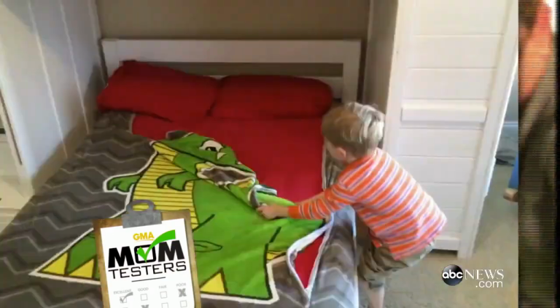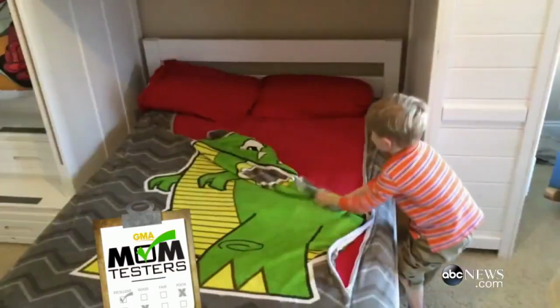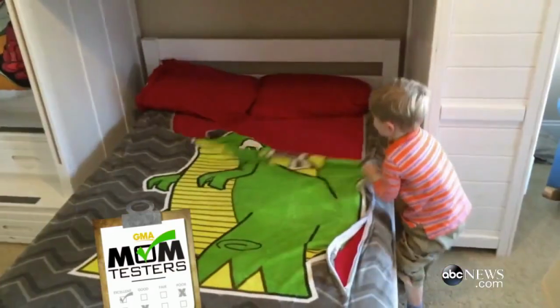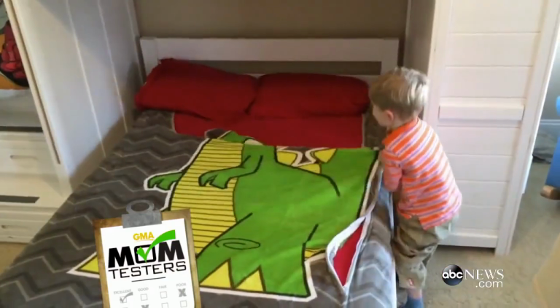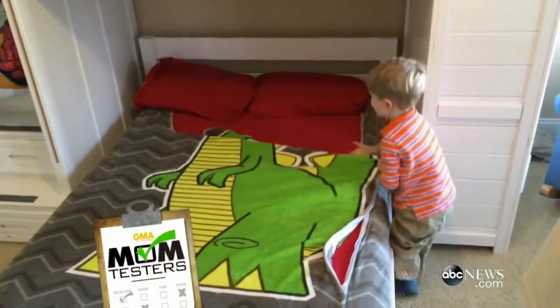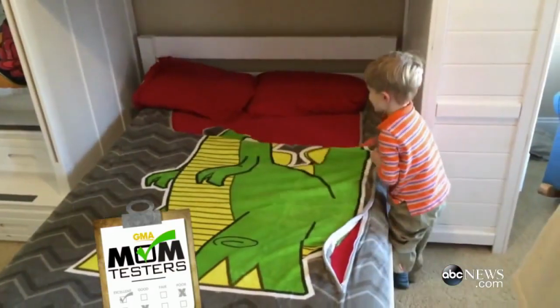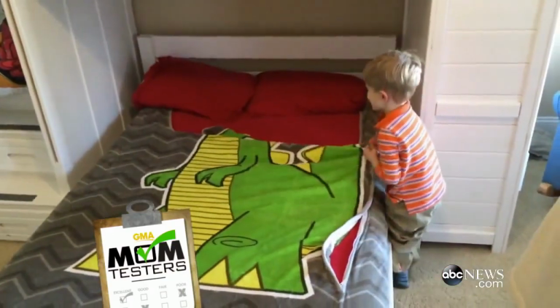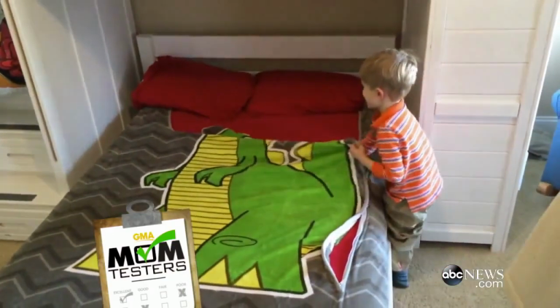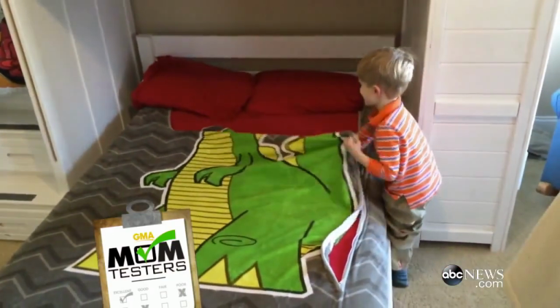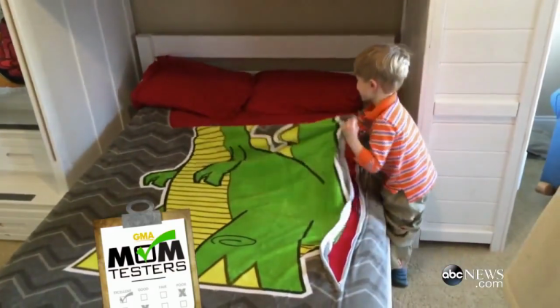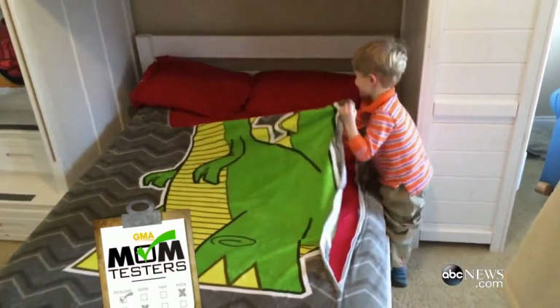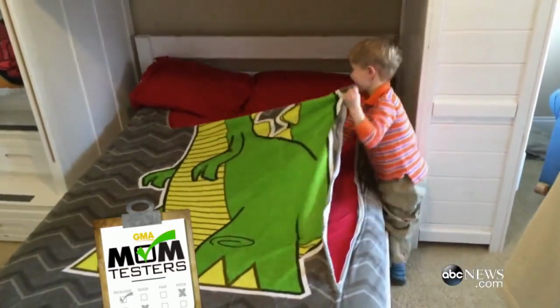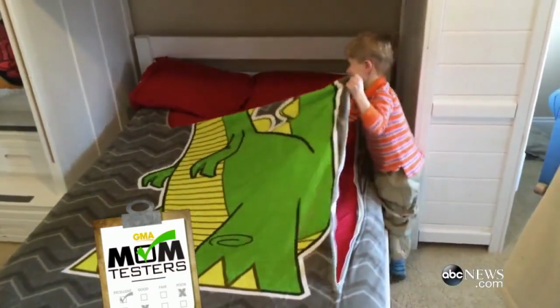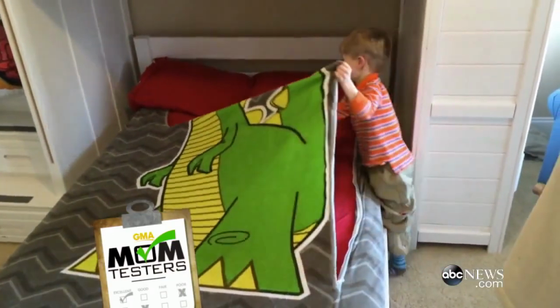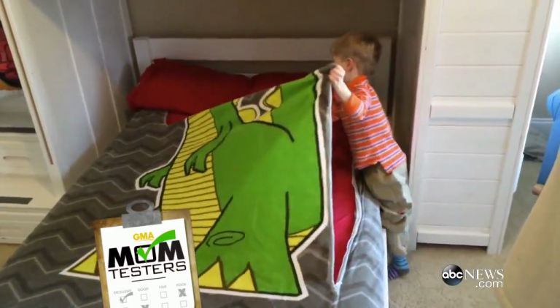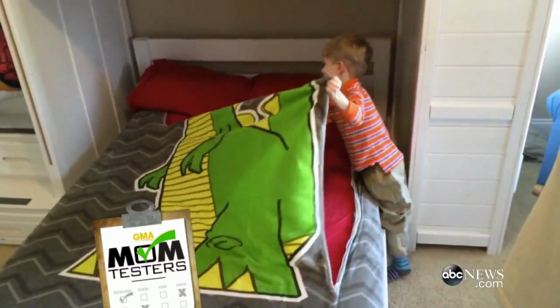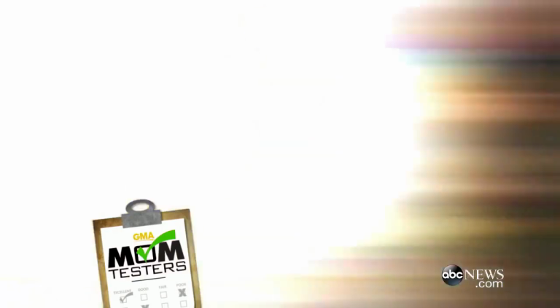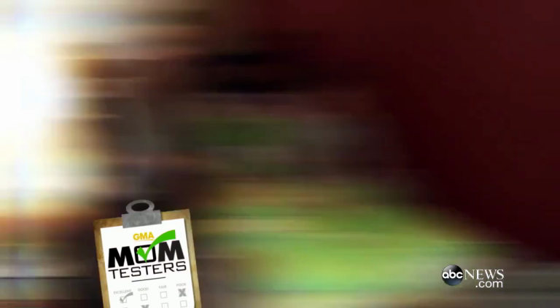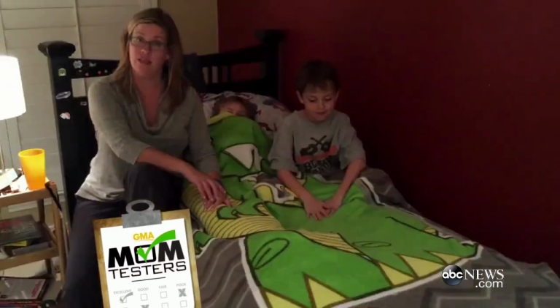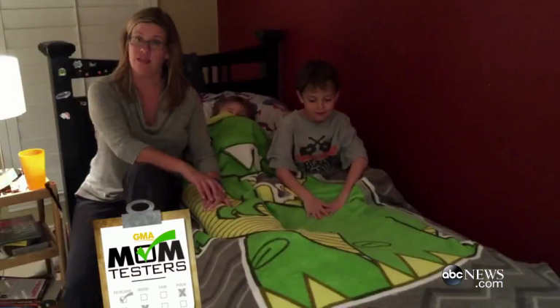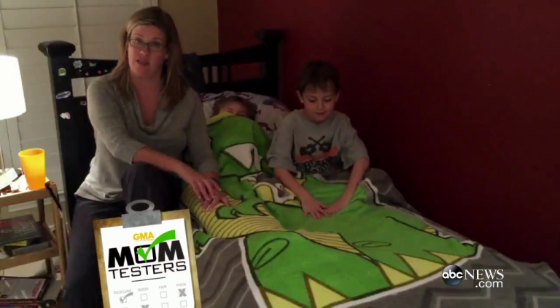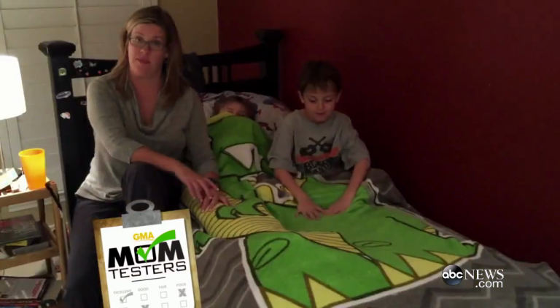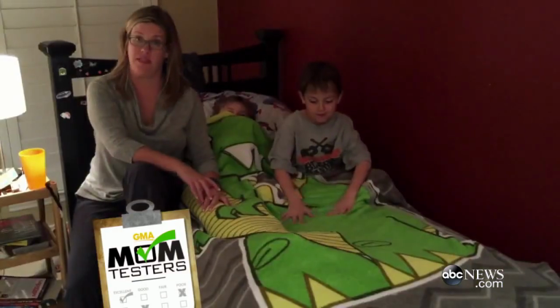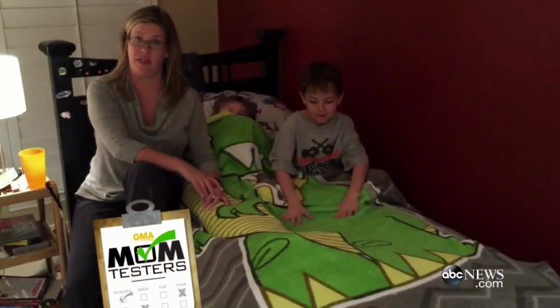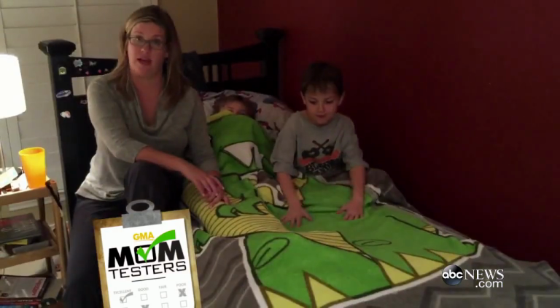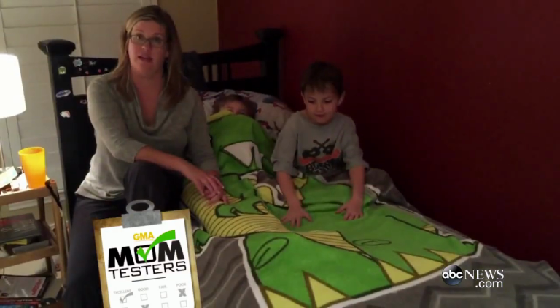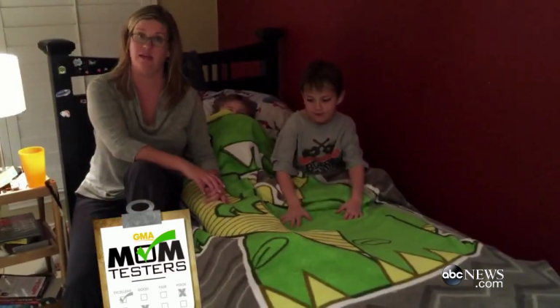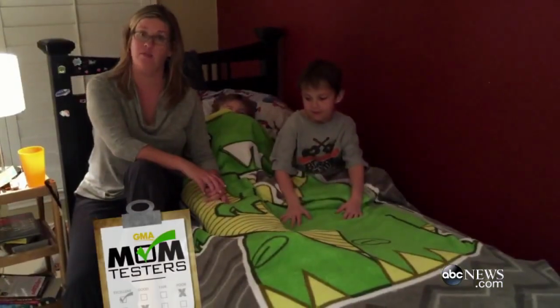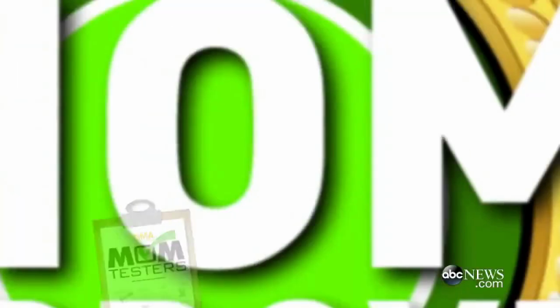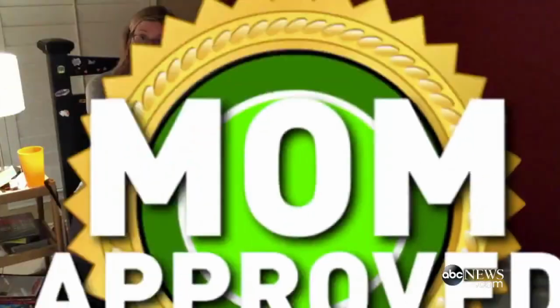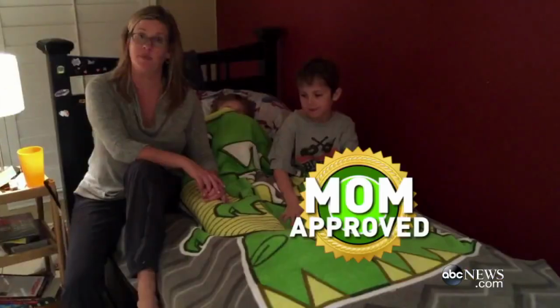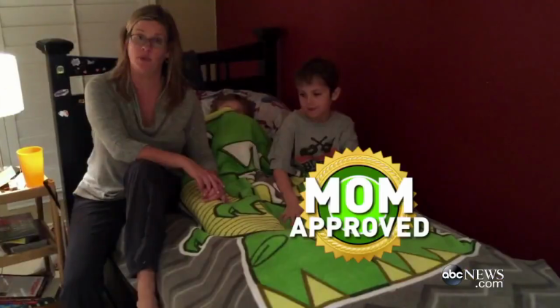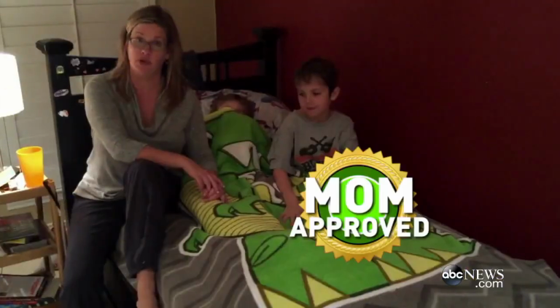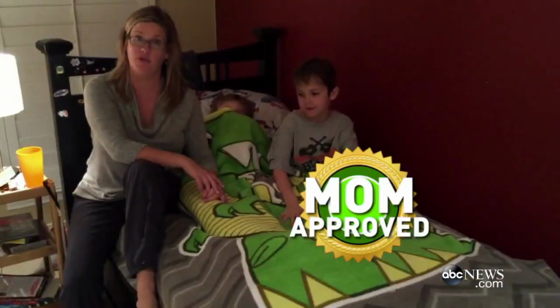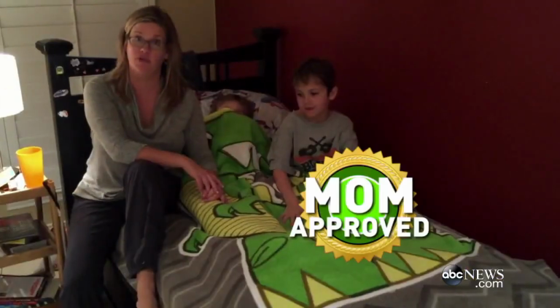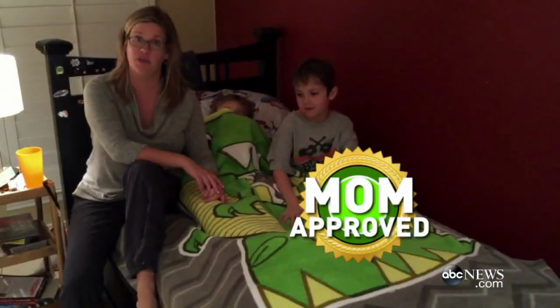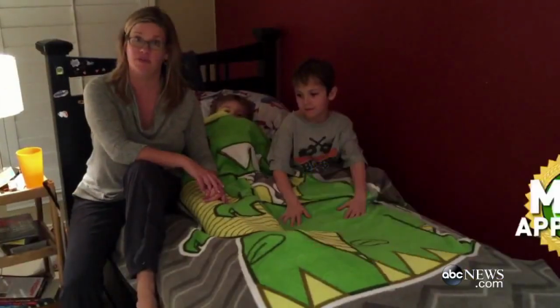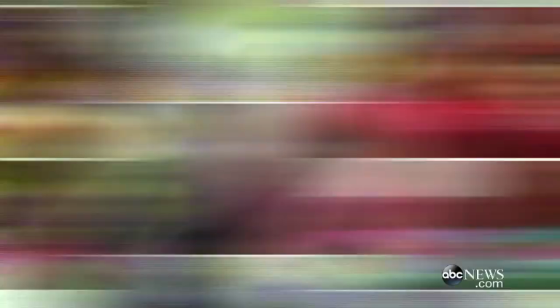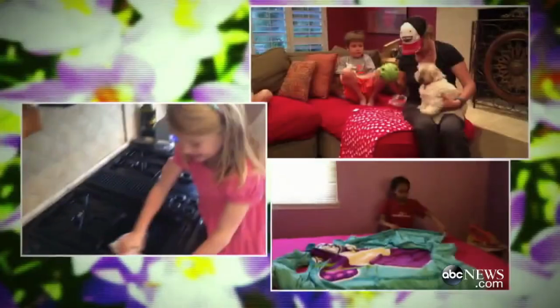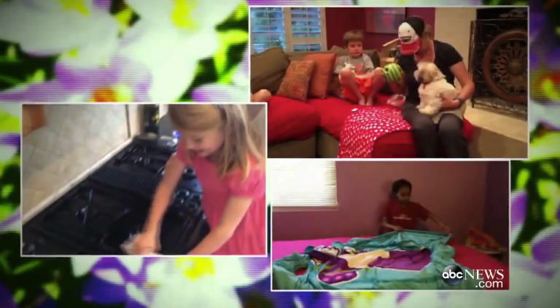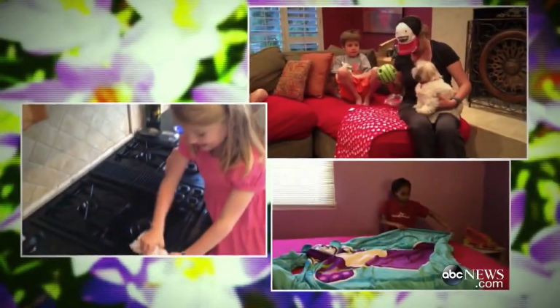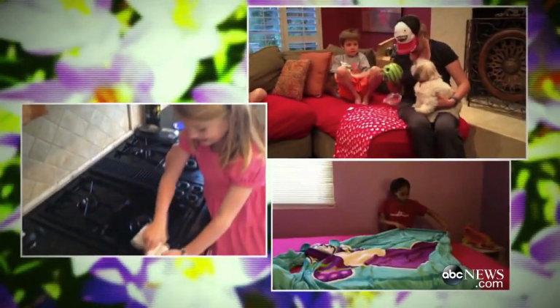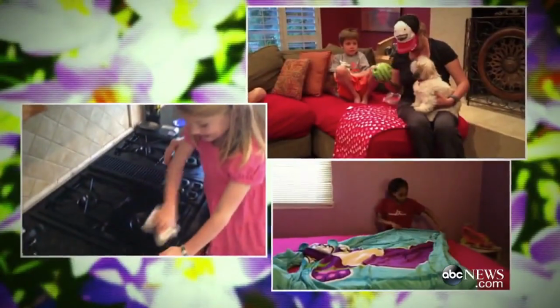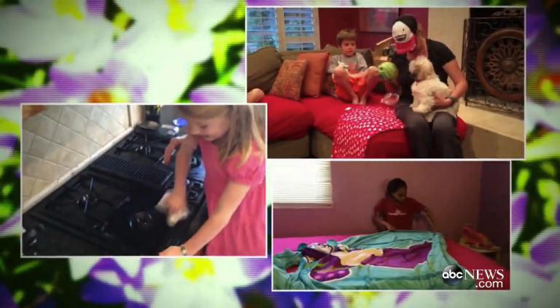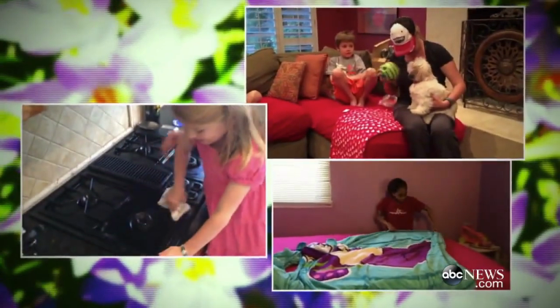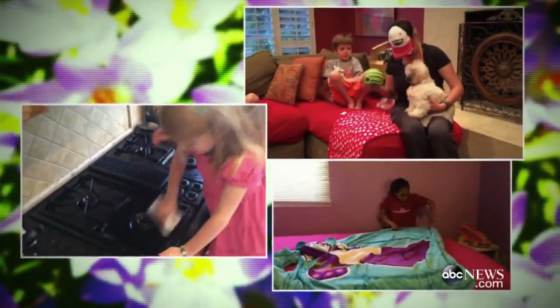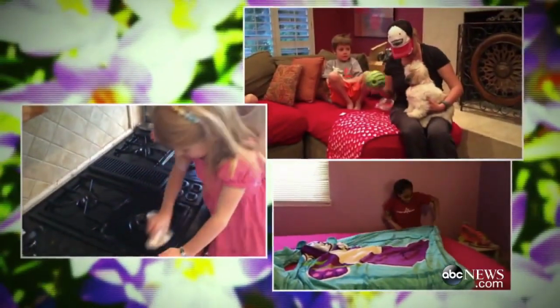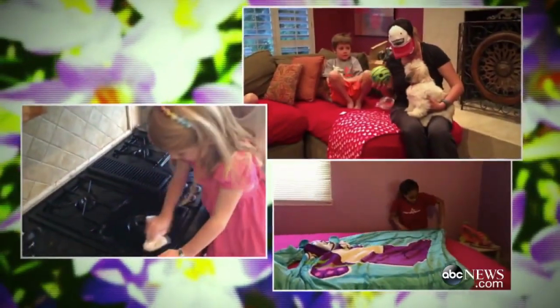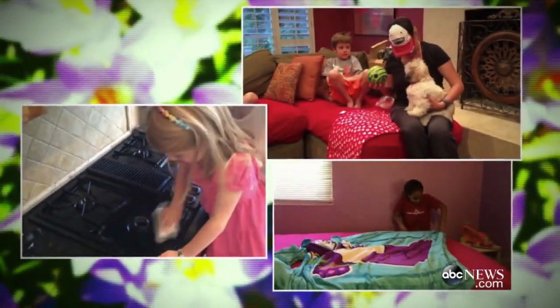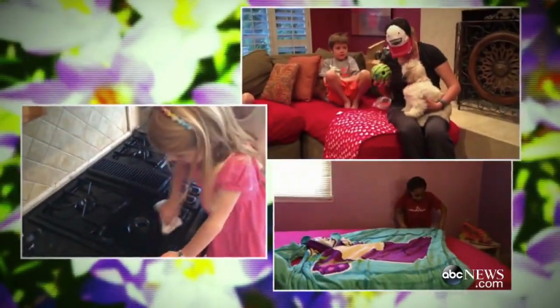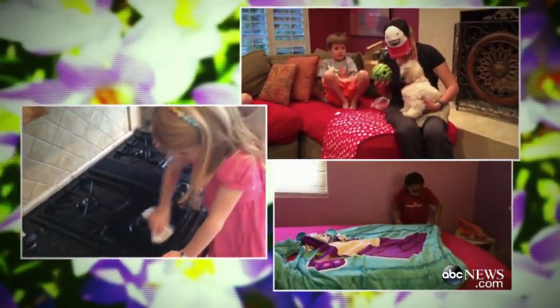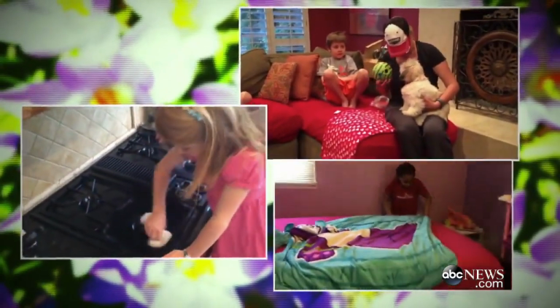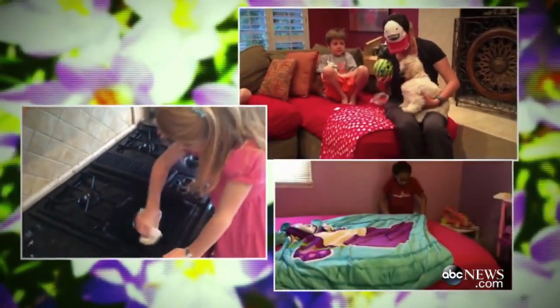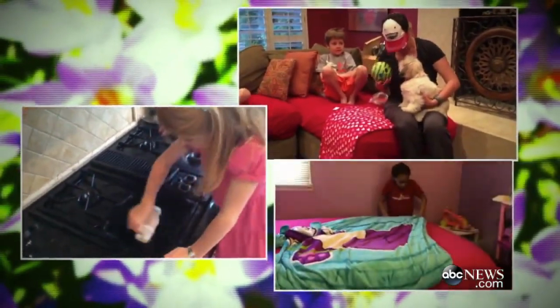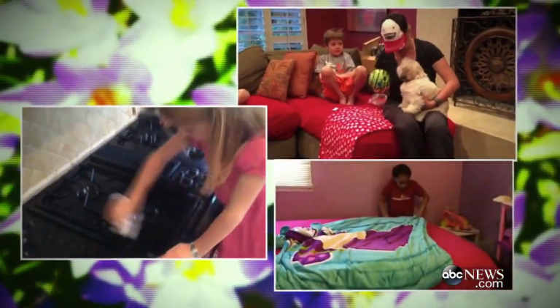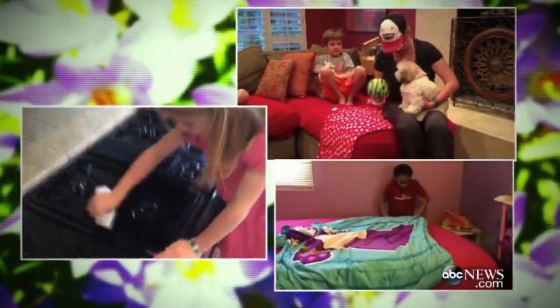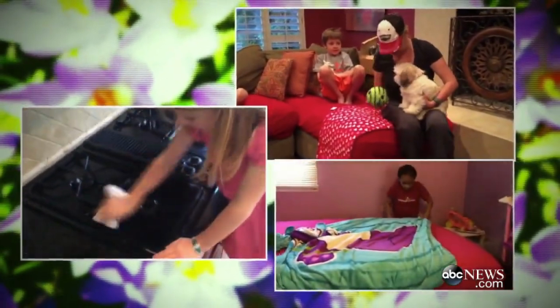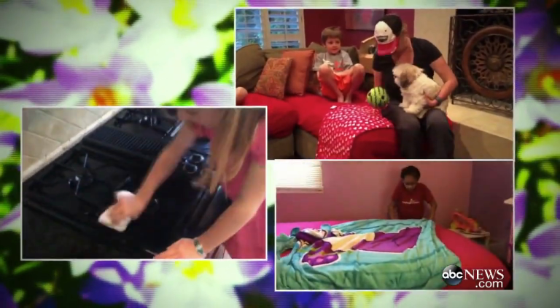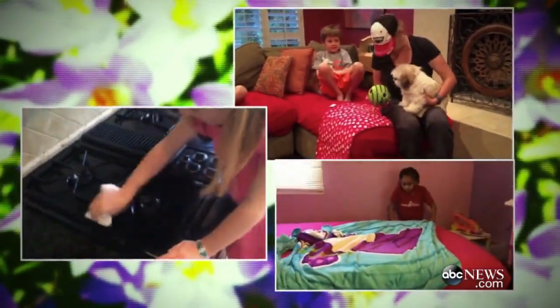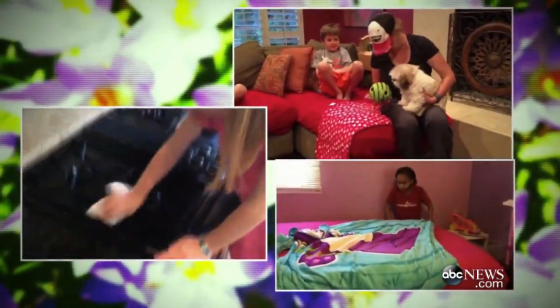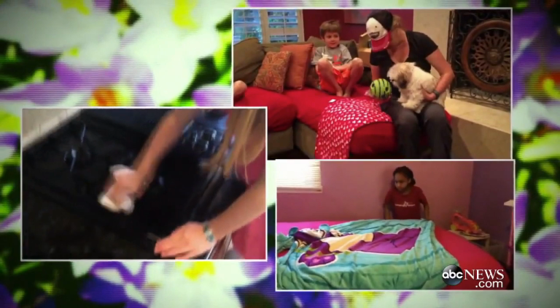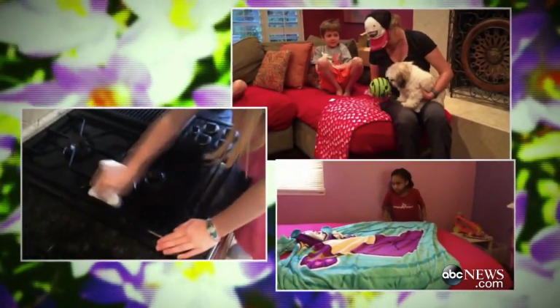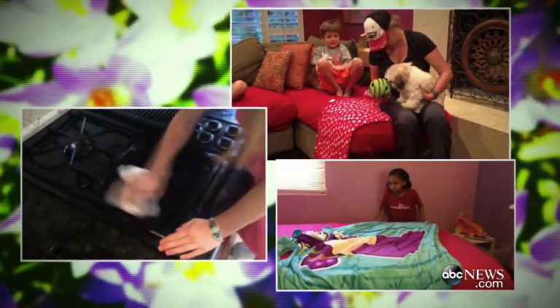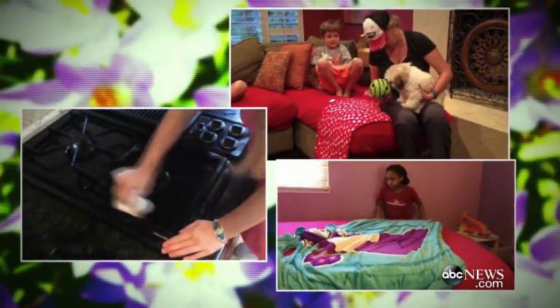A true spring miracle. We think the Zippy Sack is mom-approved. For Good Morning America, Becky Worley, ABC News, Oakland, California.